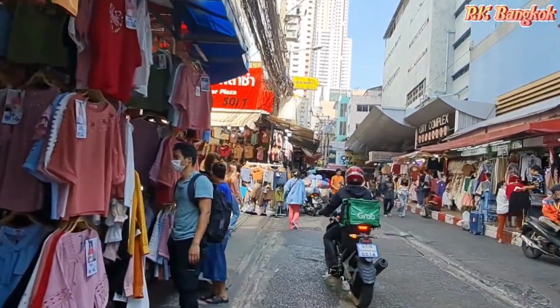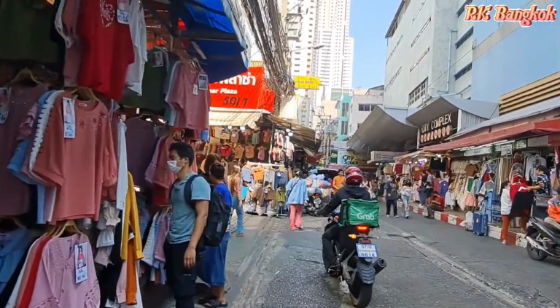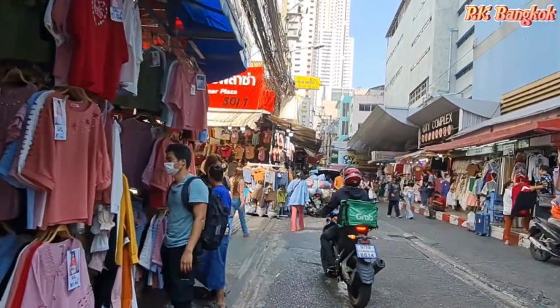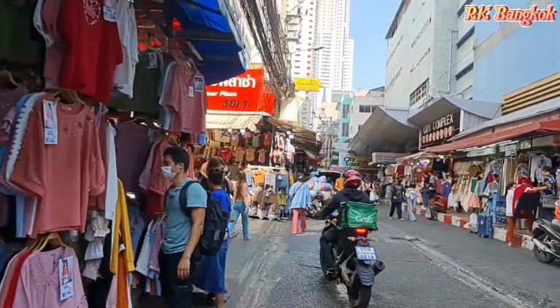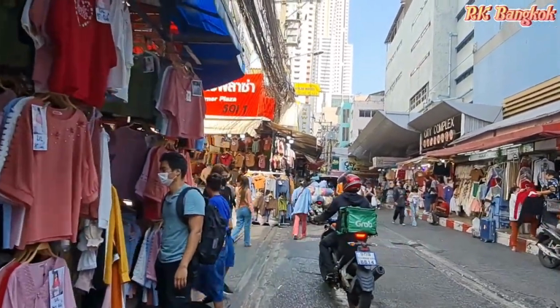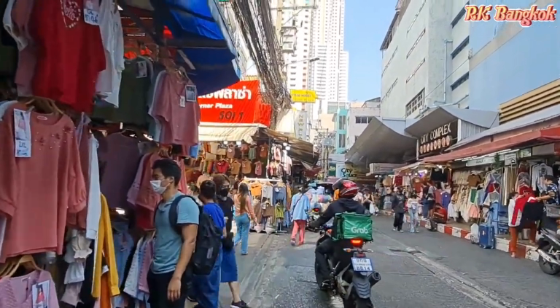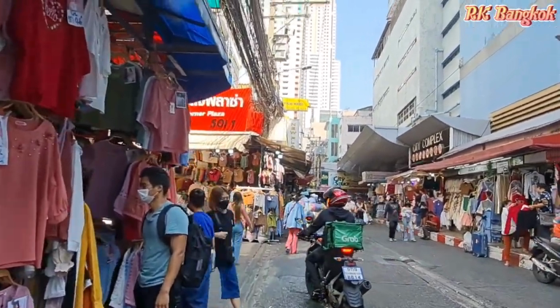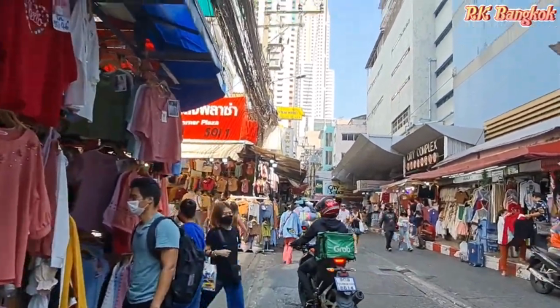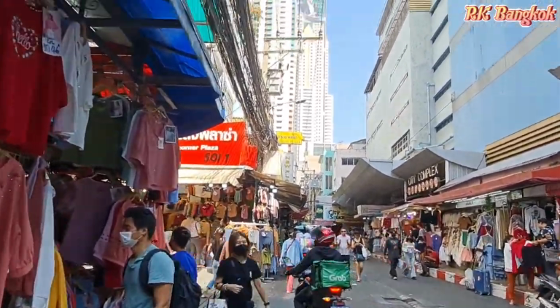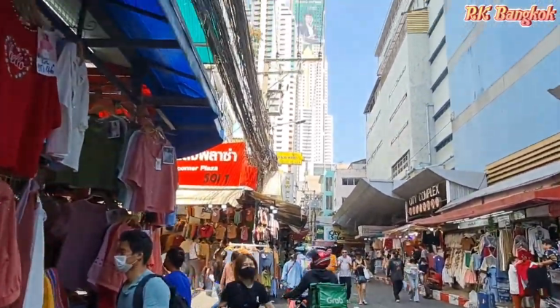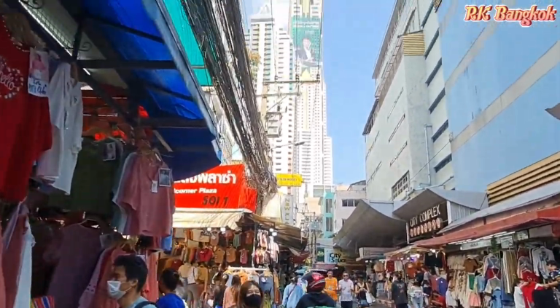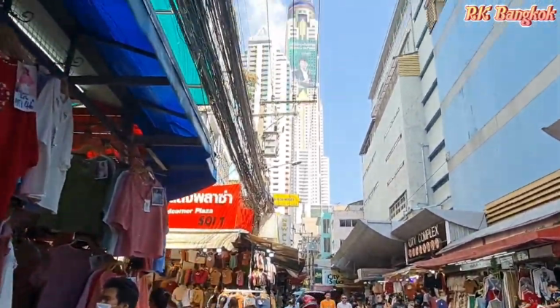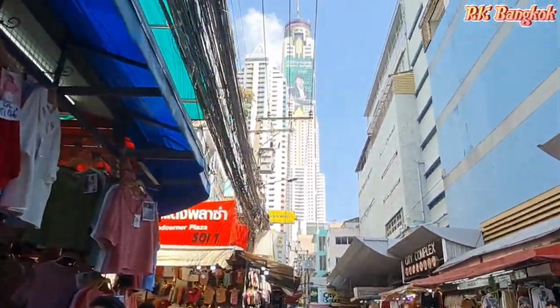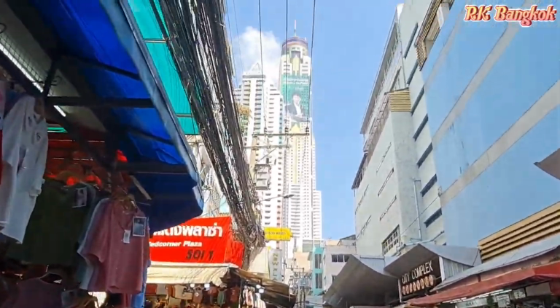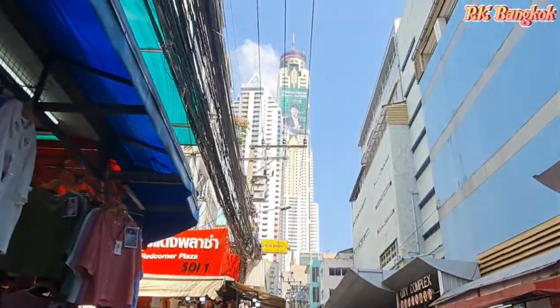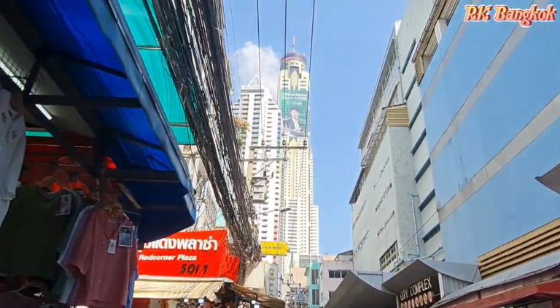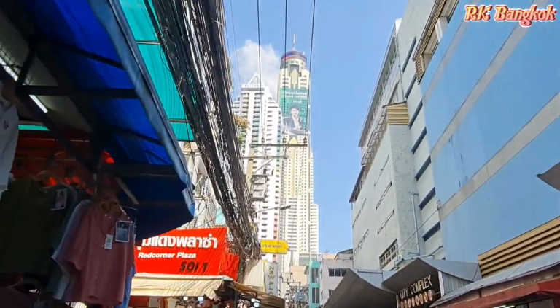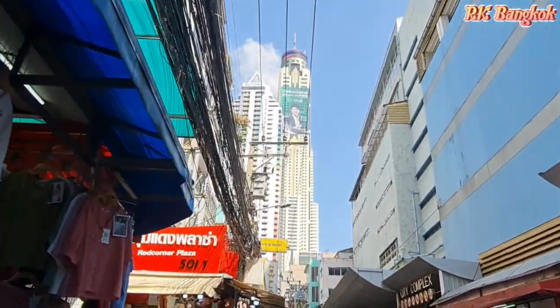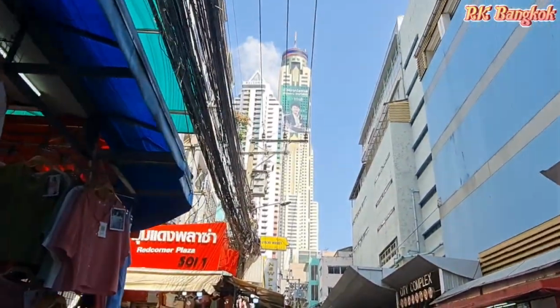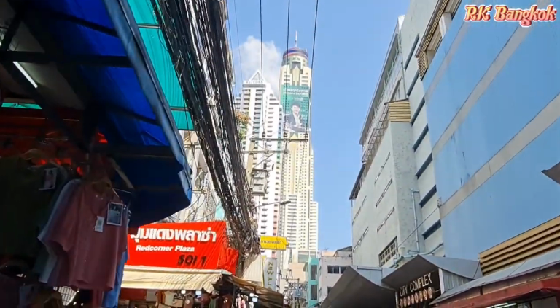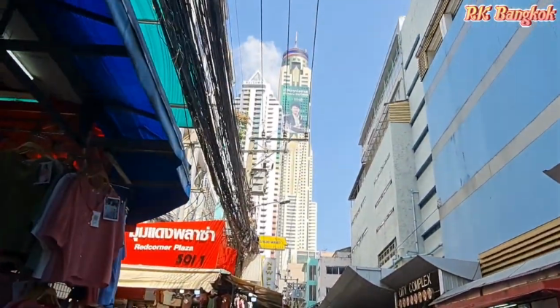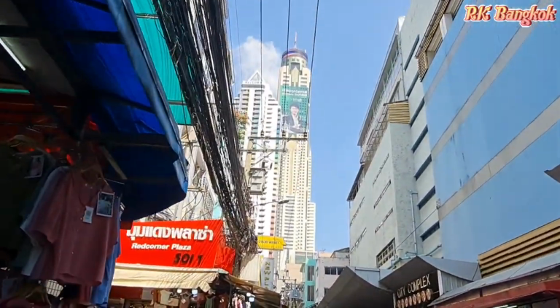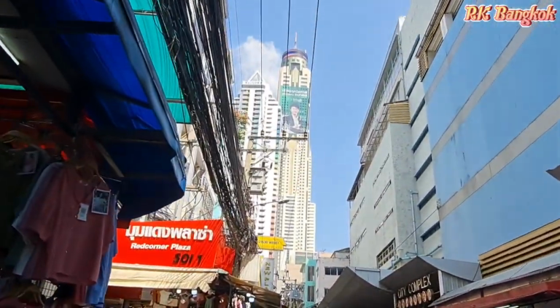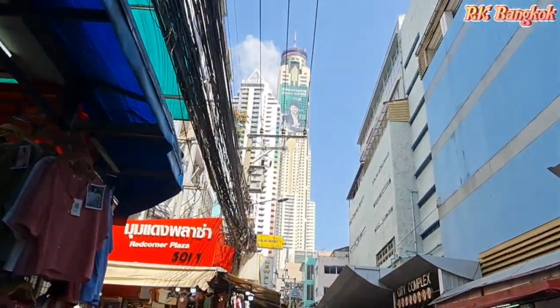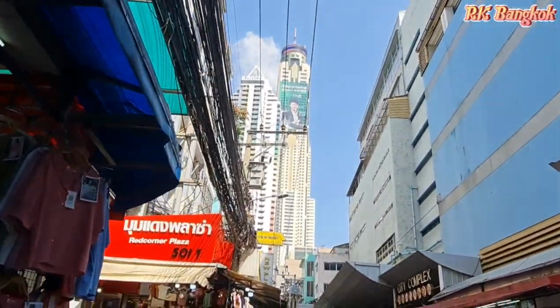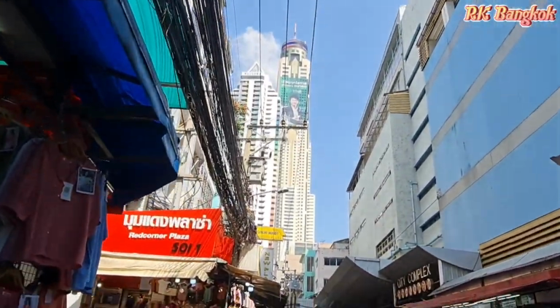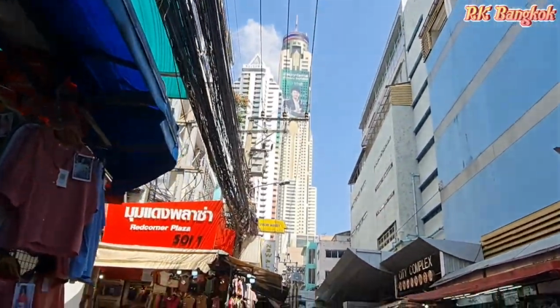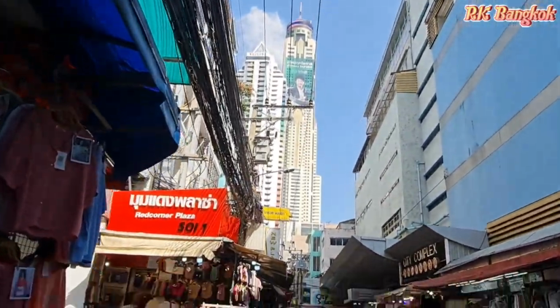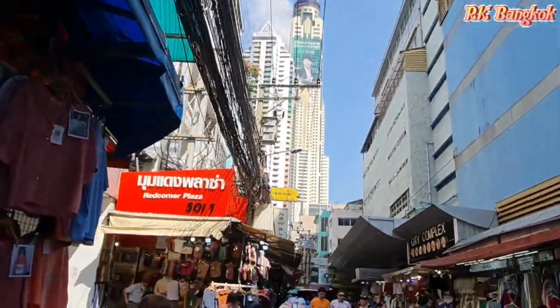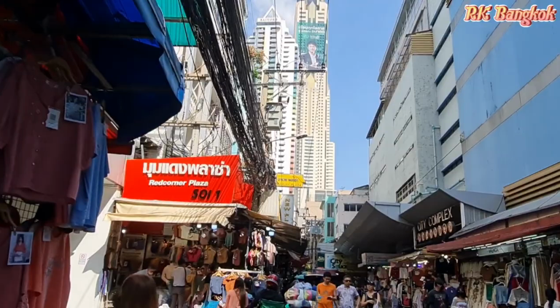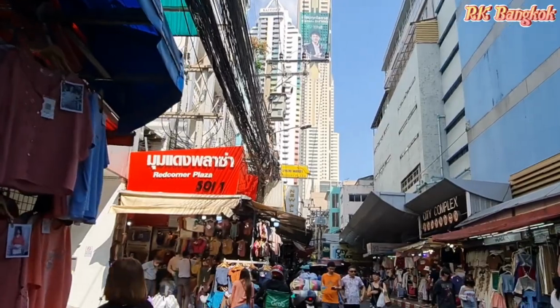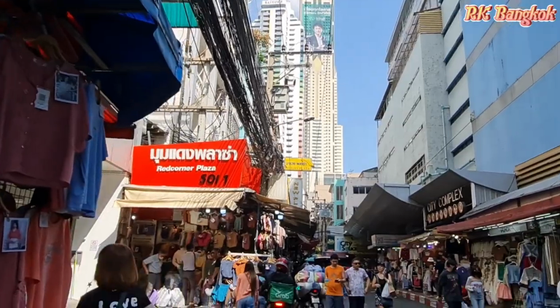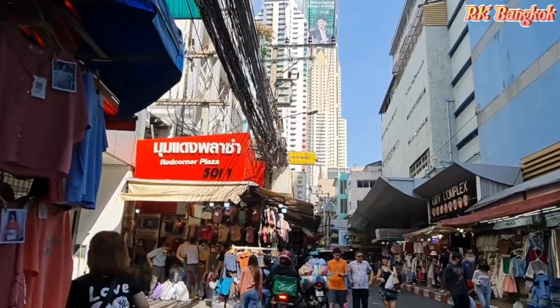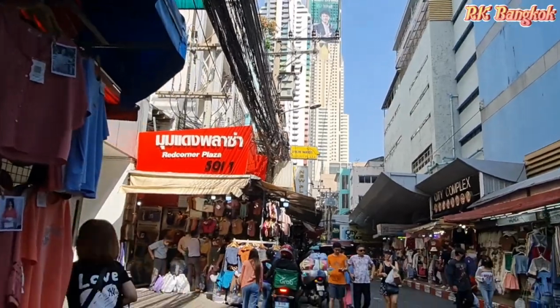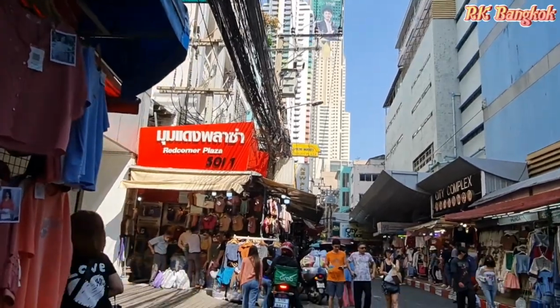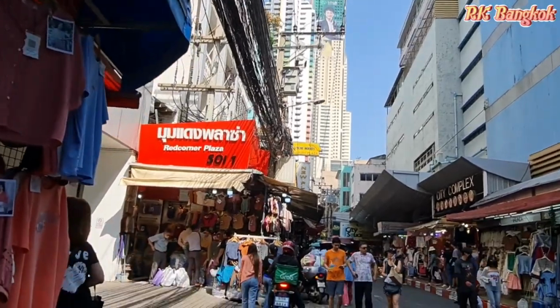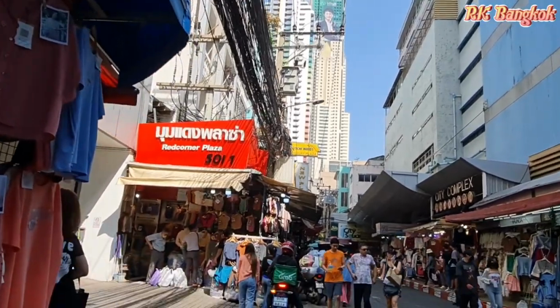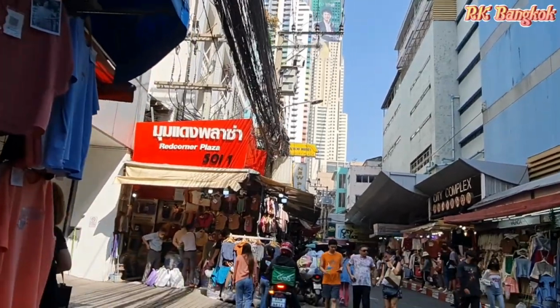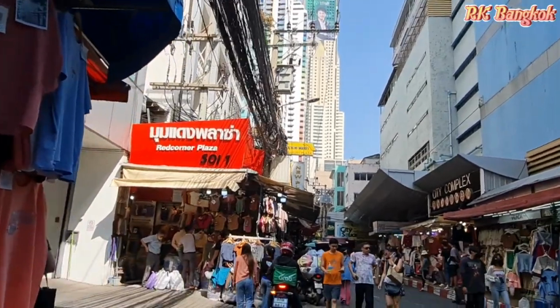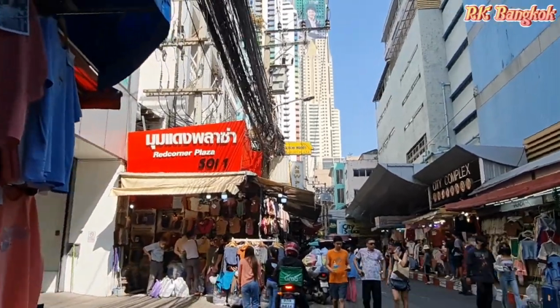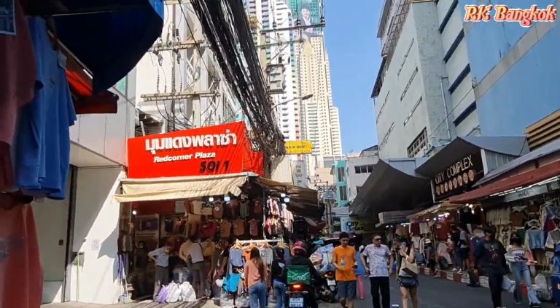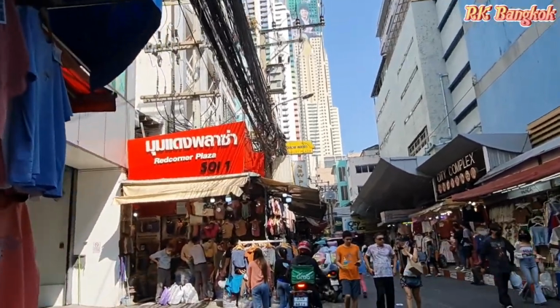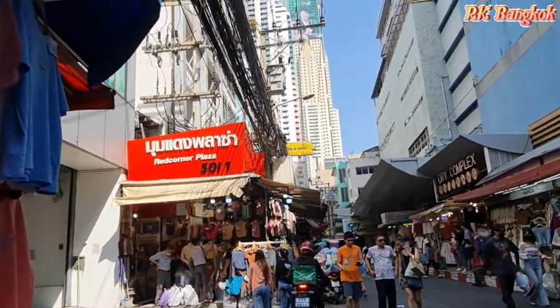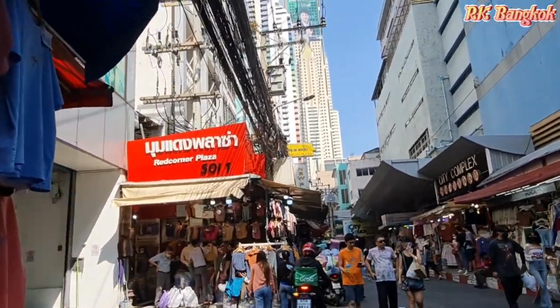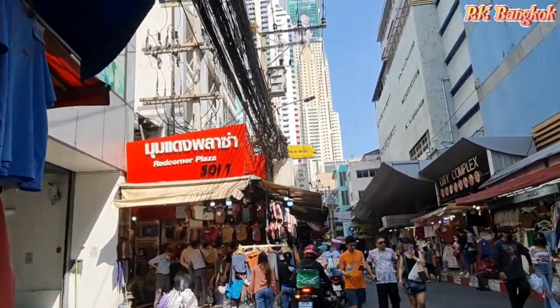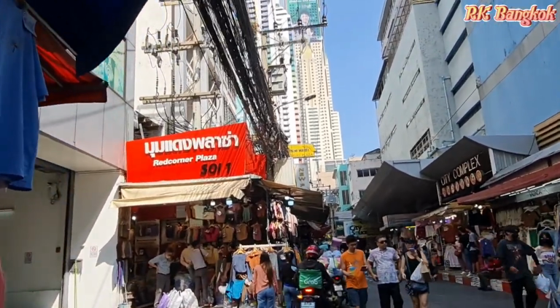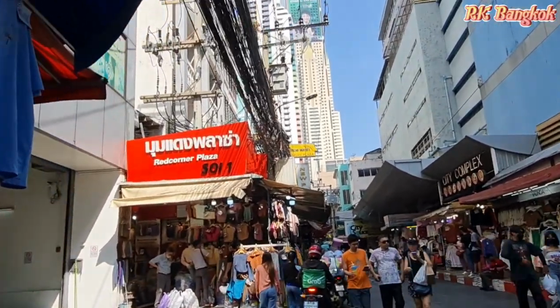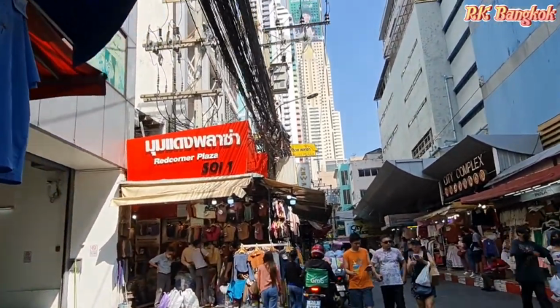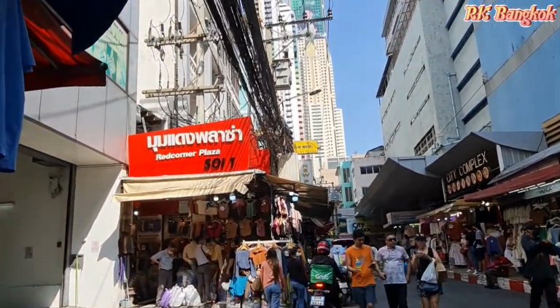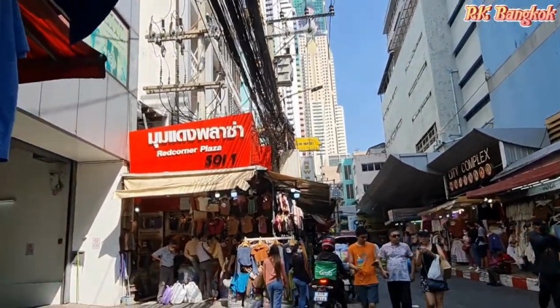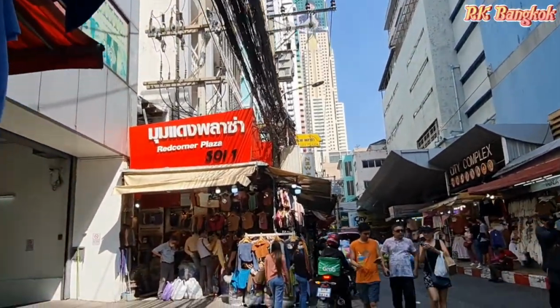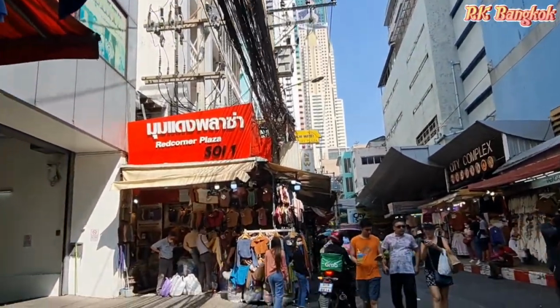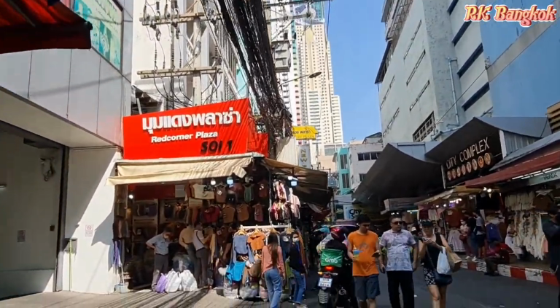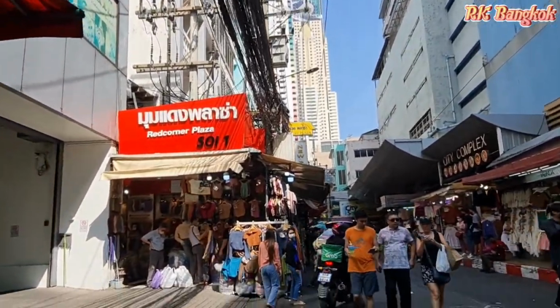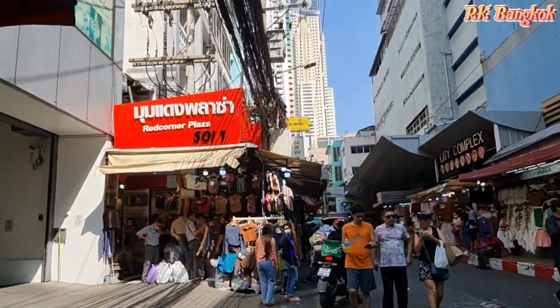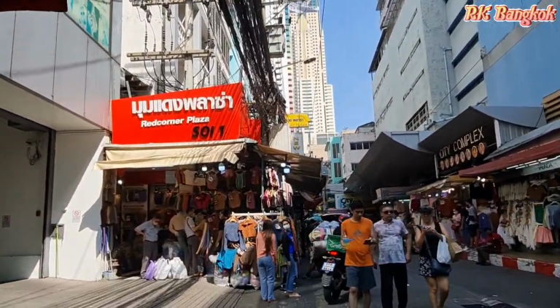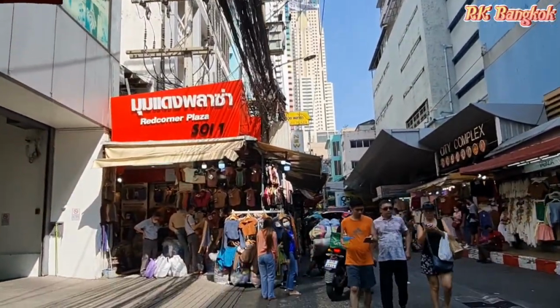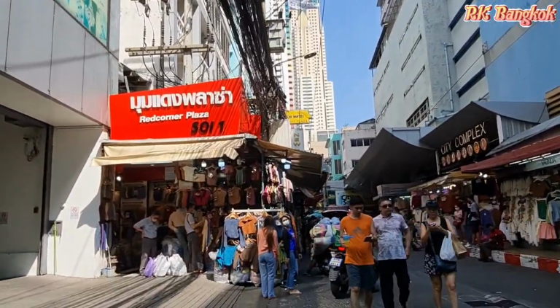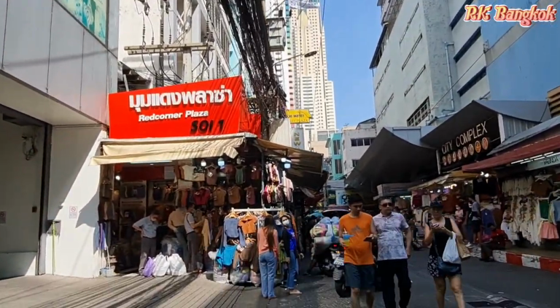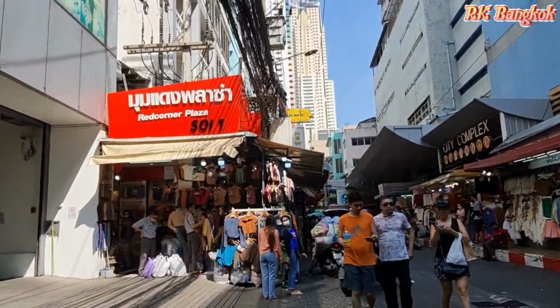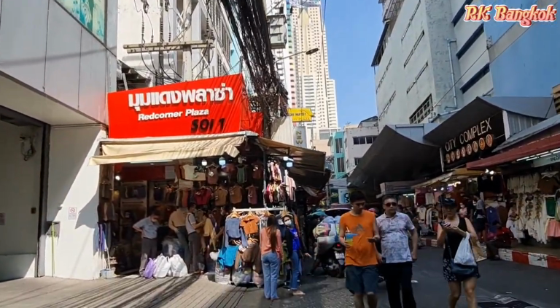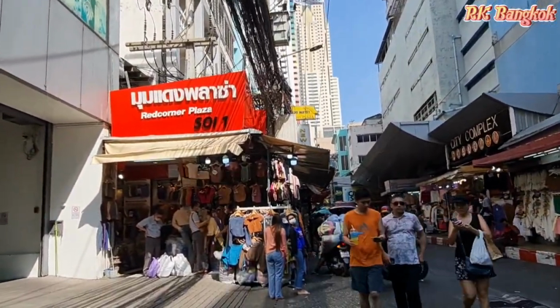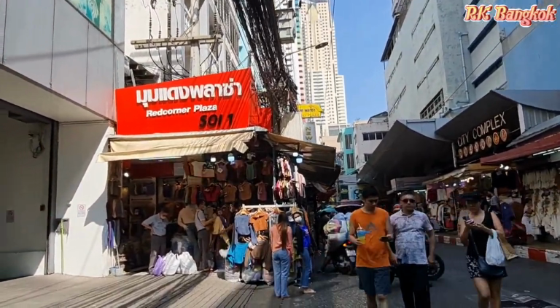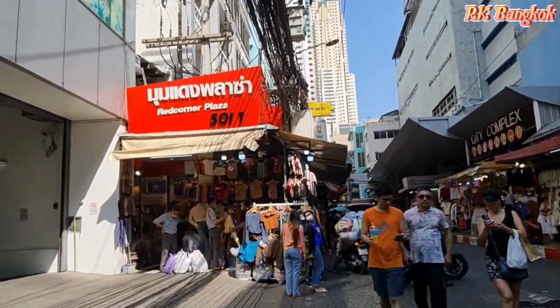These shops are located on the footpath of Peshpuri Sway 21, just outside of the city complex. If you walk straight from here, you can see the Bayek Sky Hotel. You guys can also come in from the Bayek Sky Hotel side.